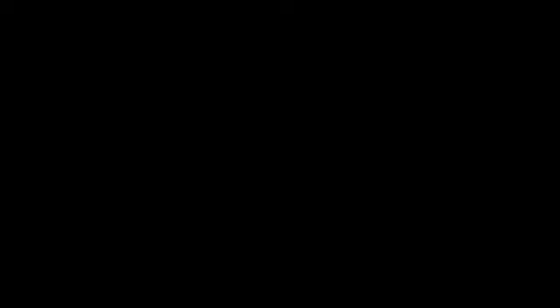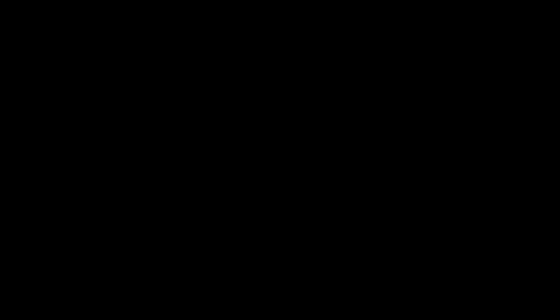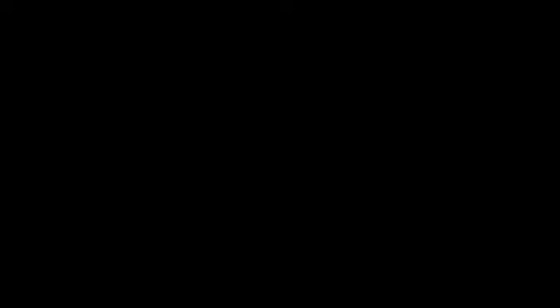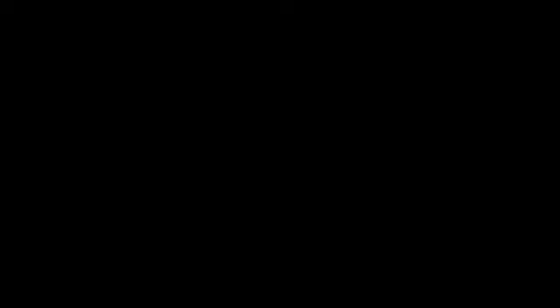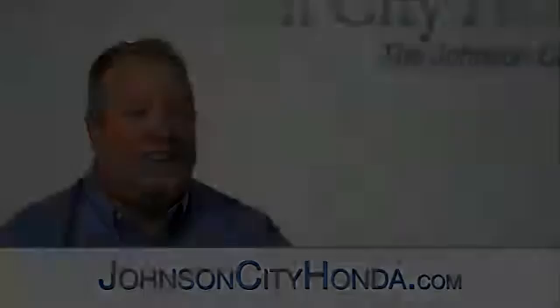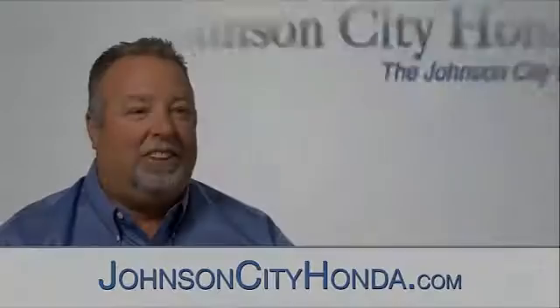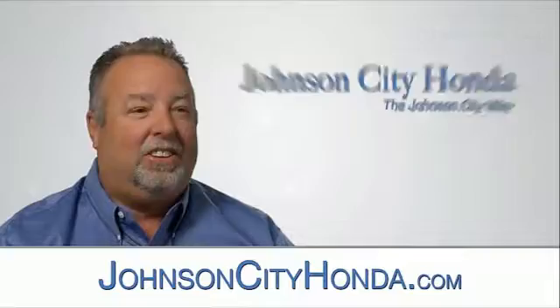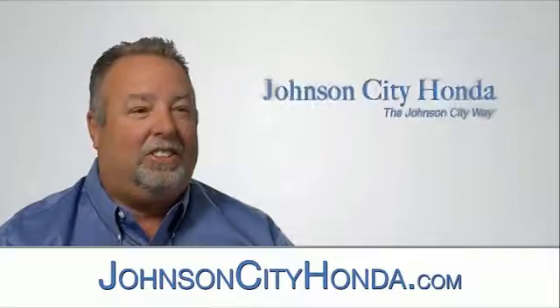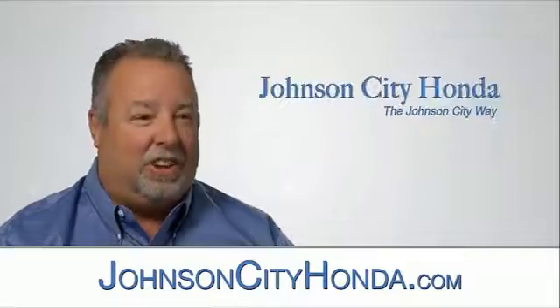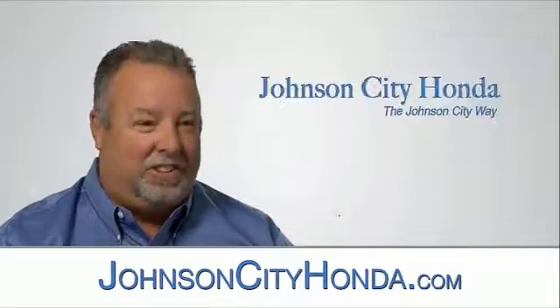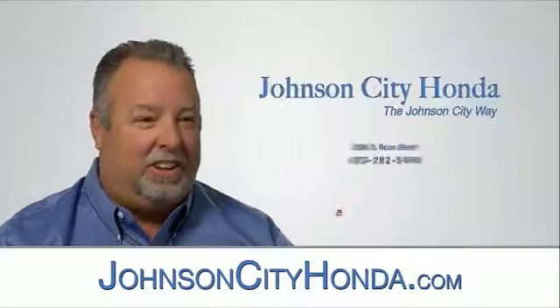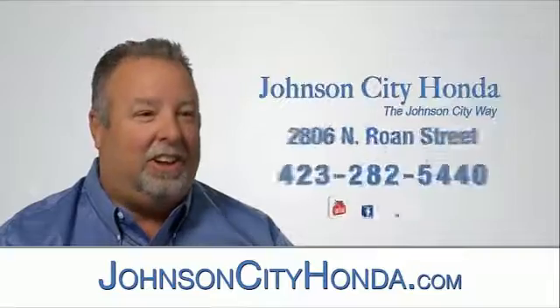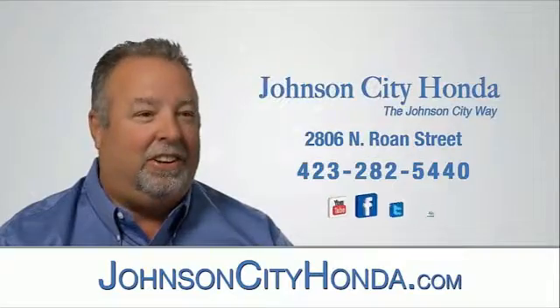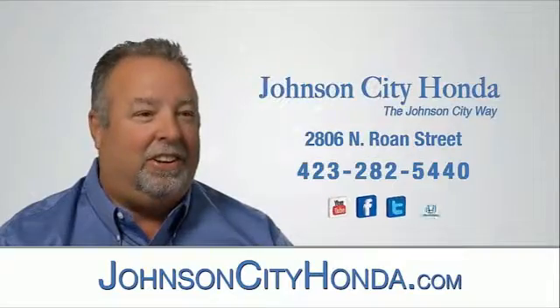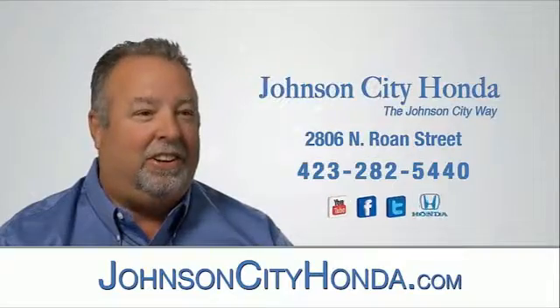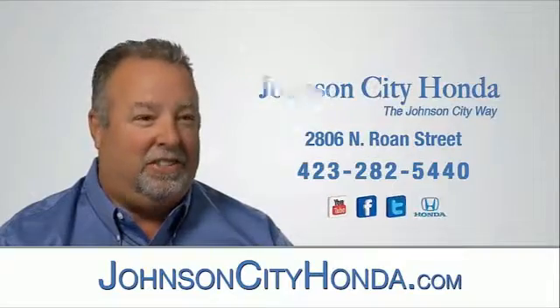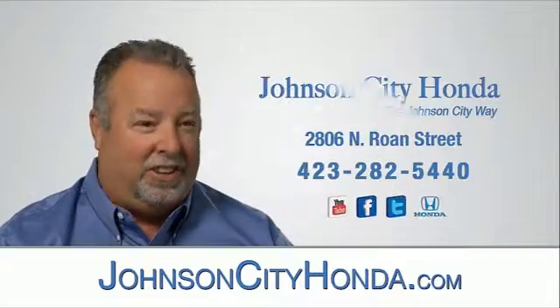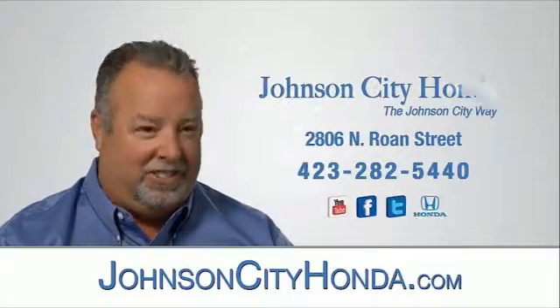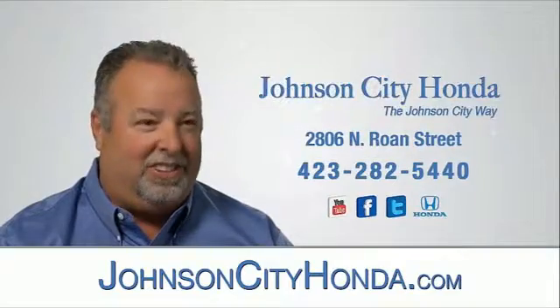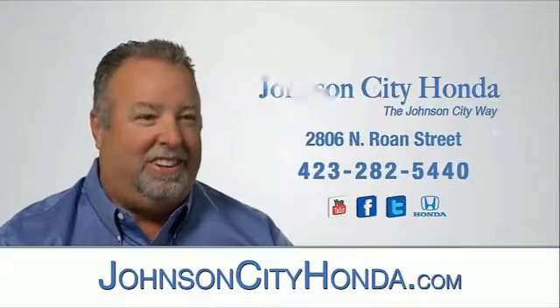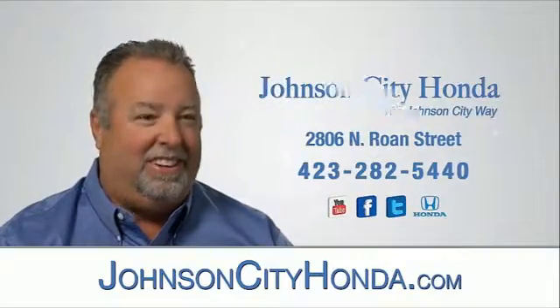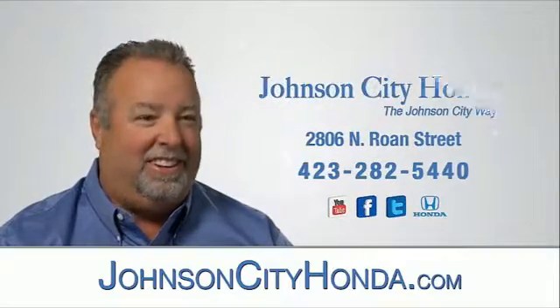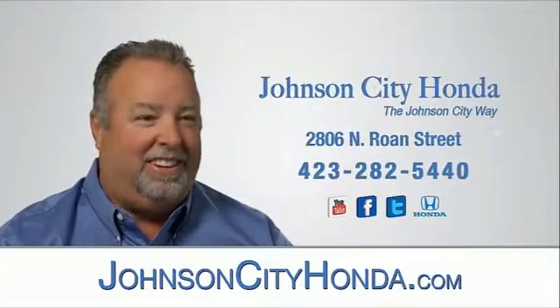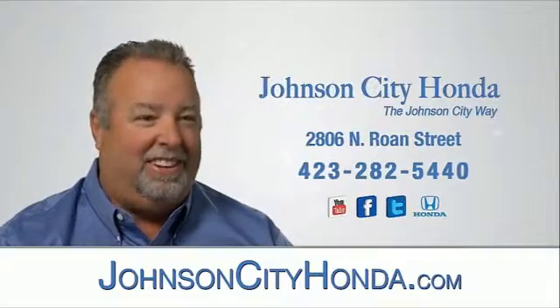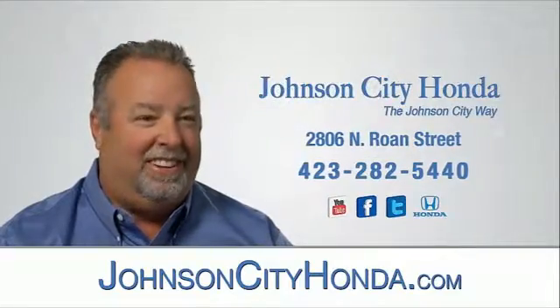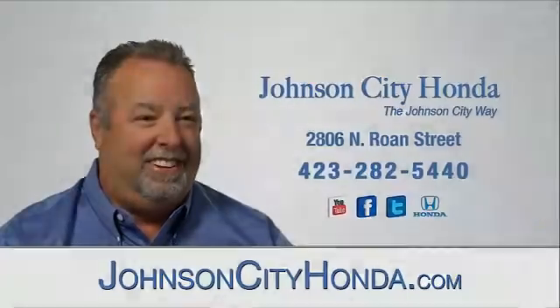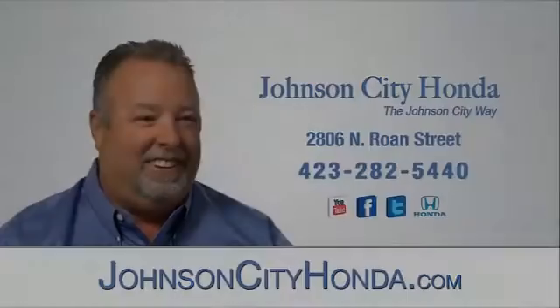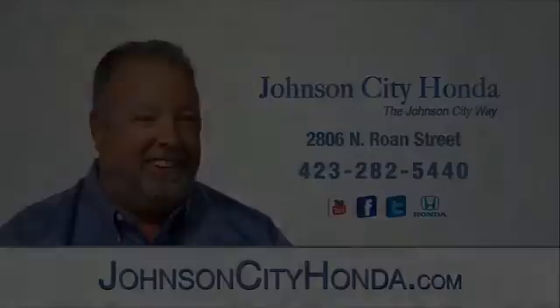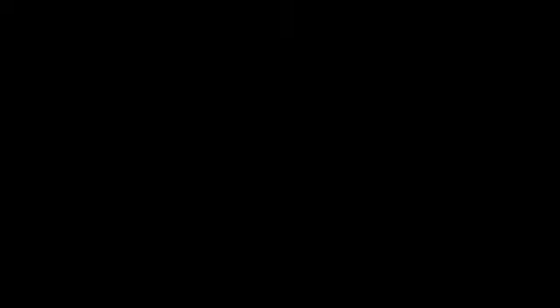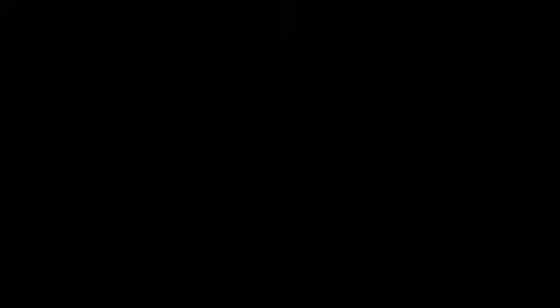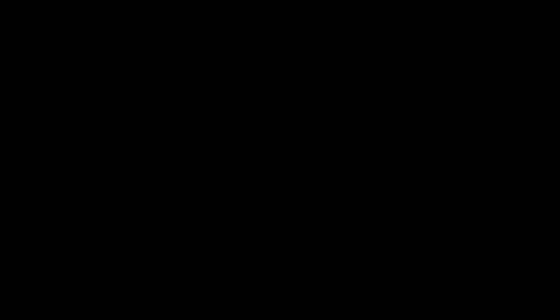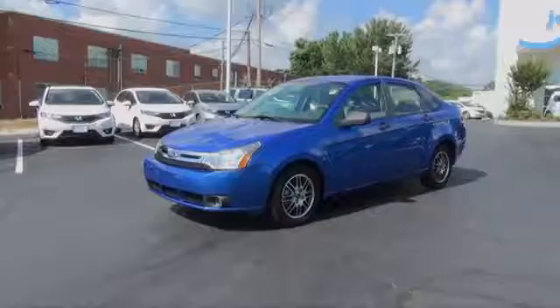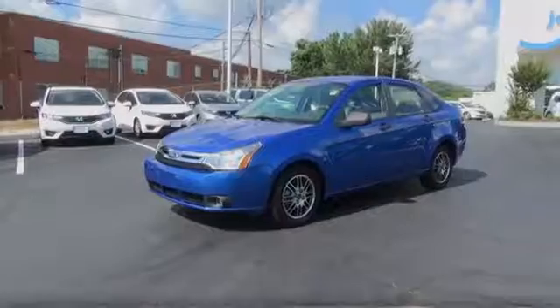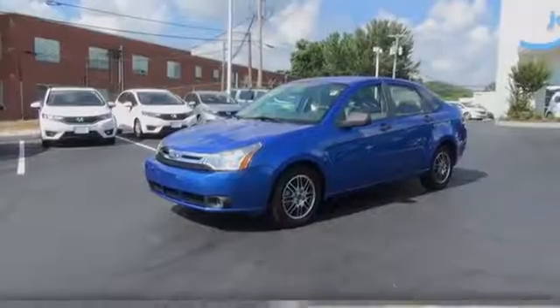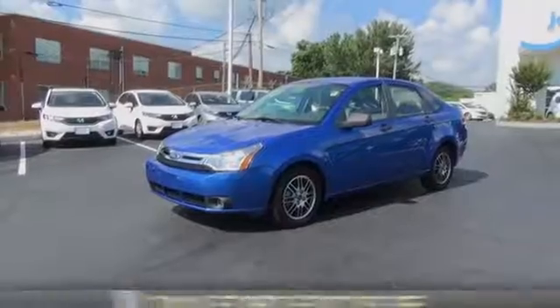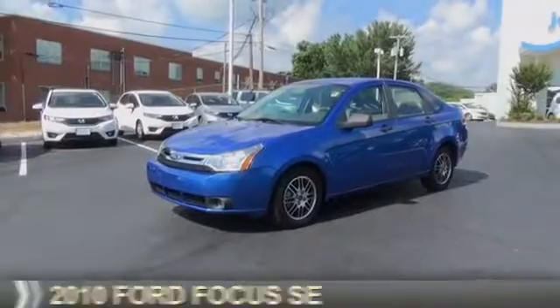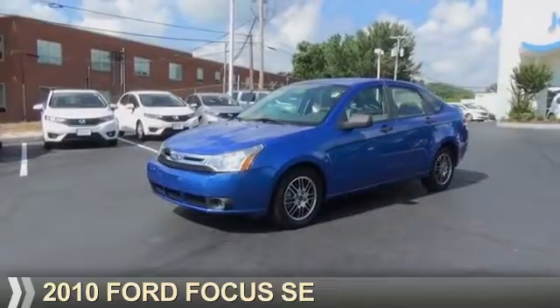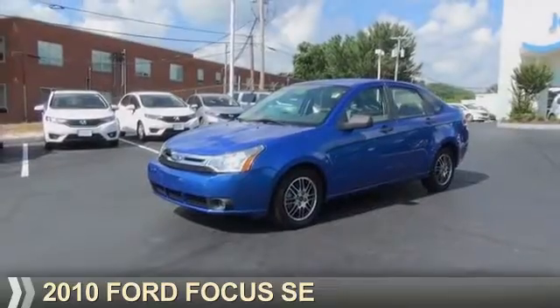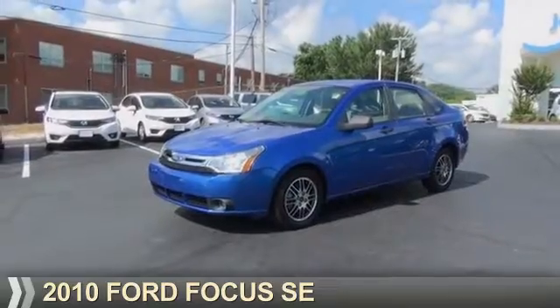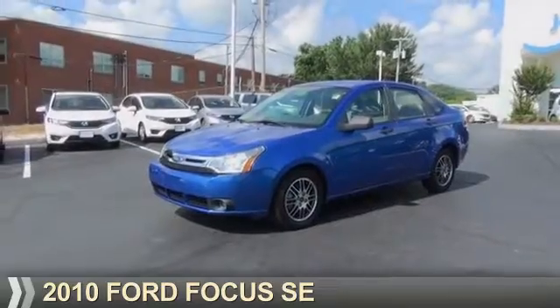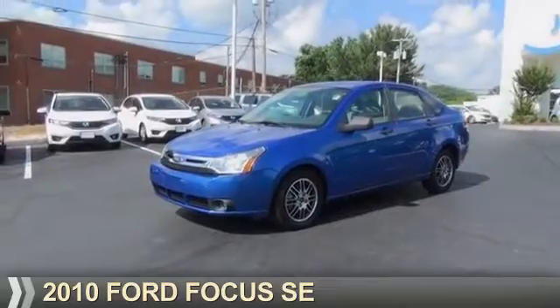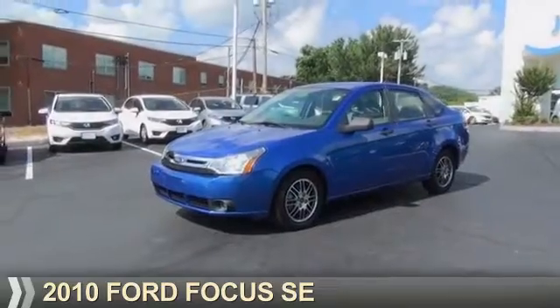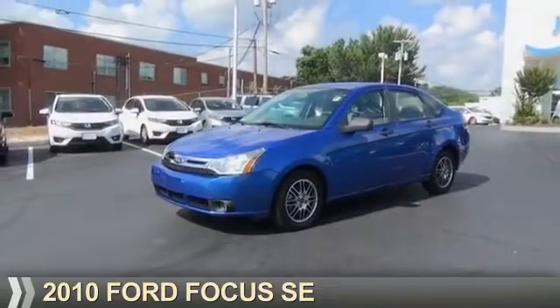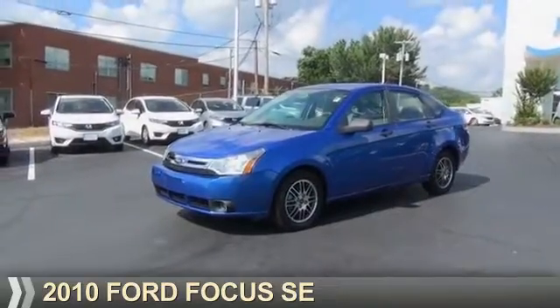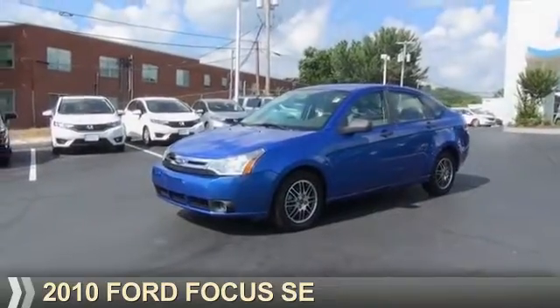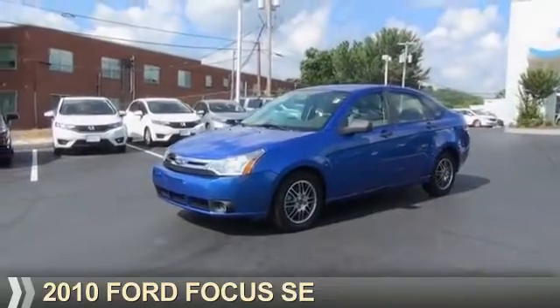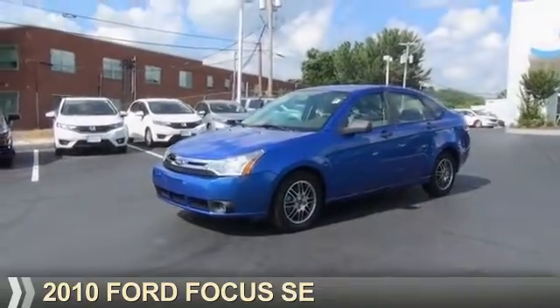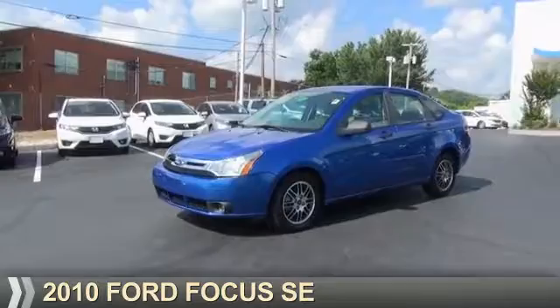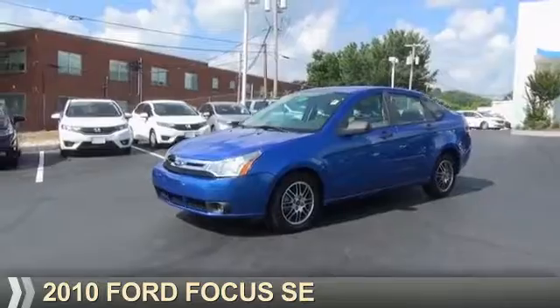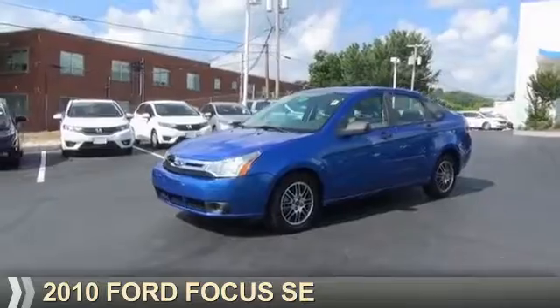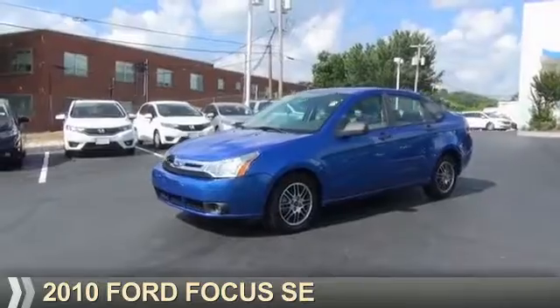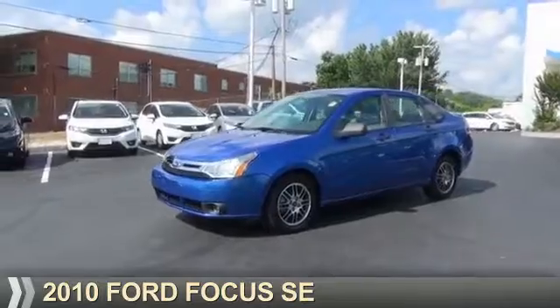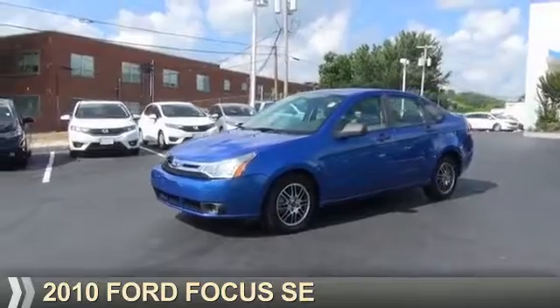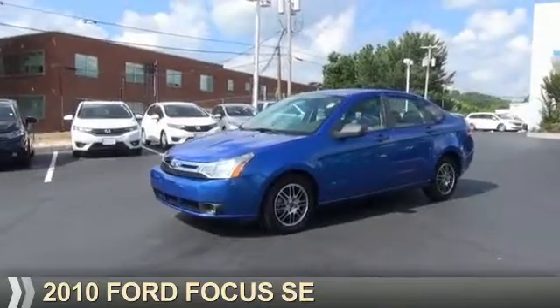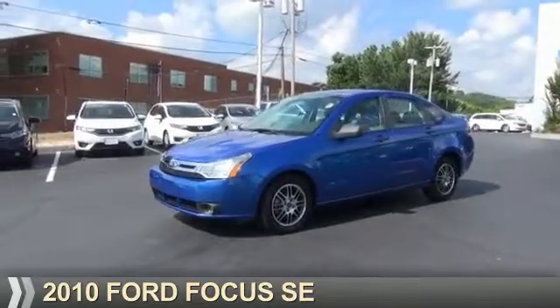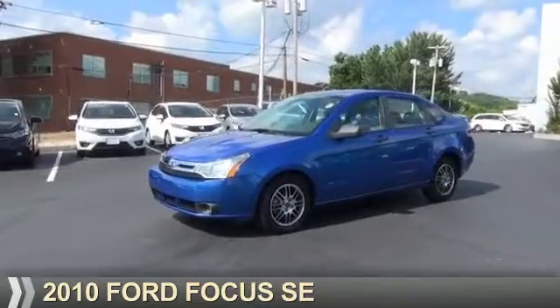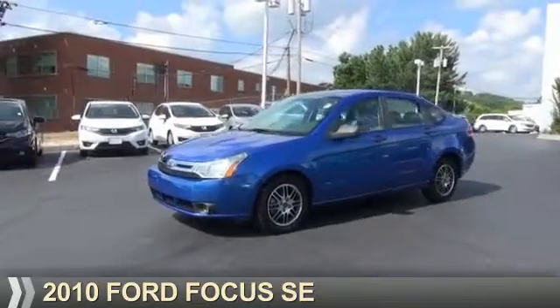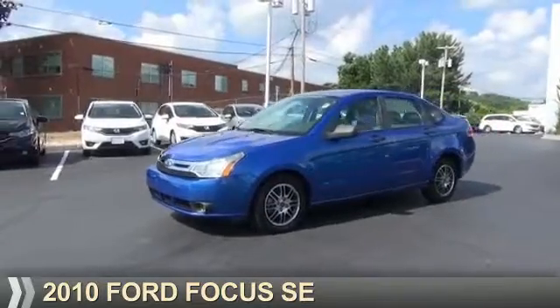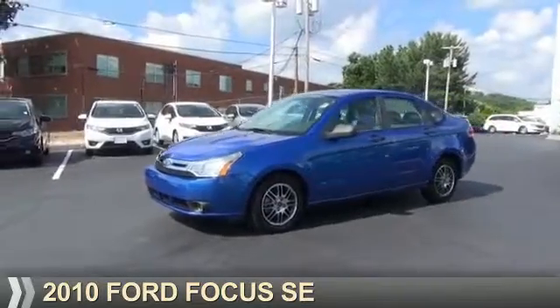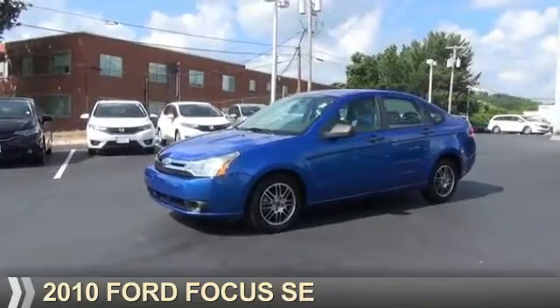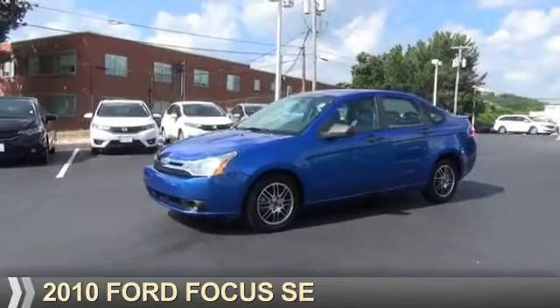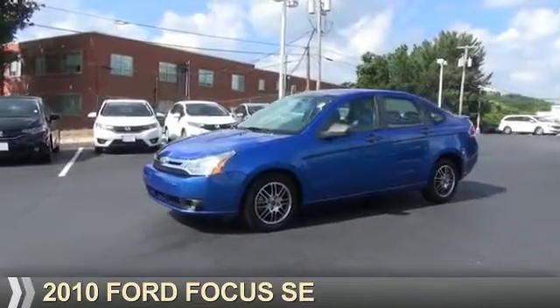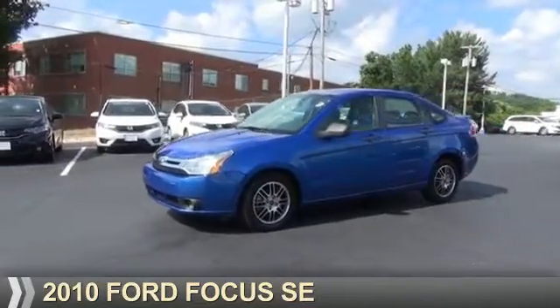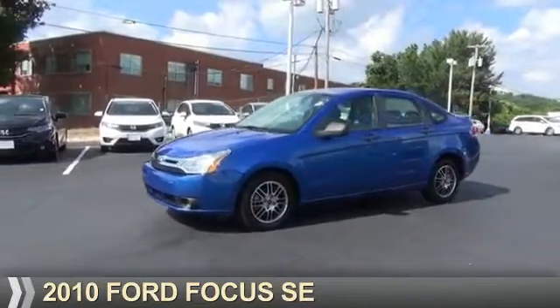Johnson City Honda, Johnson City. Presenting the 2010 Ford Focus.